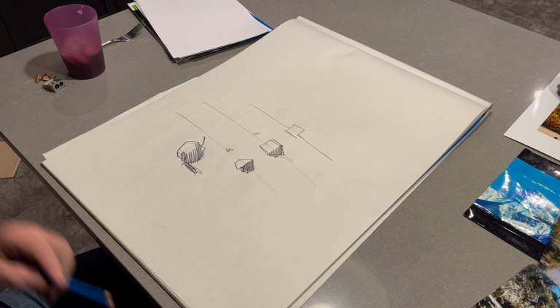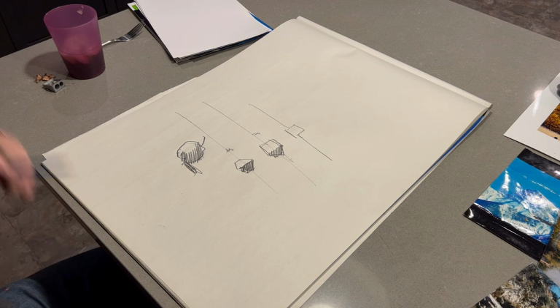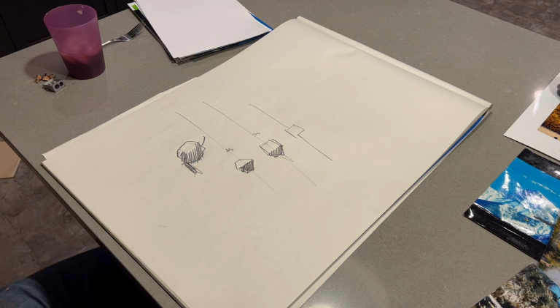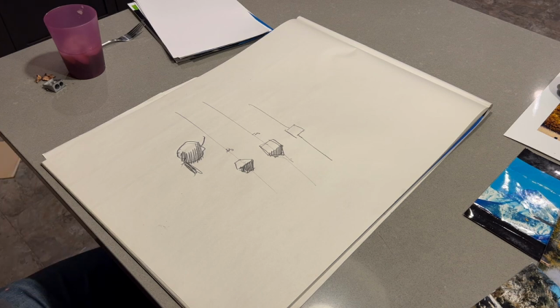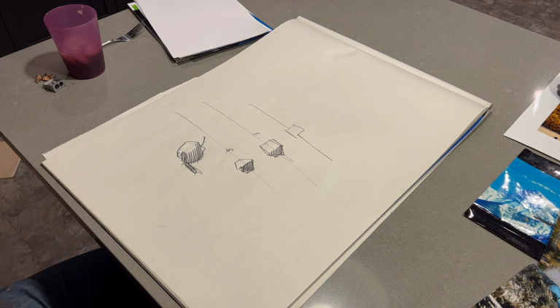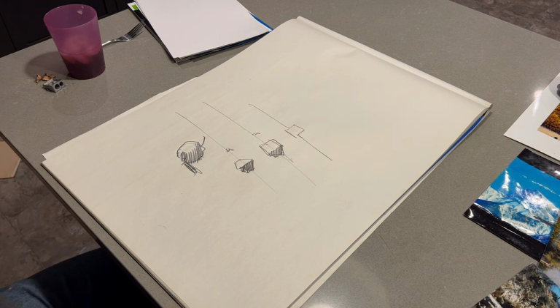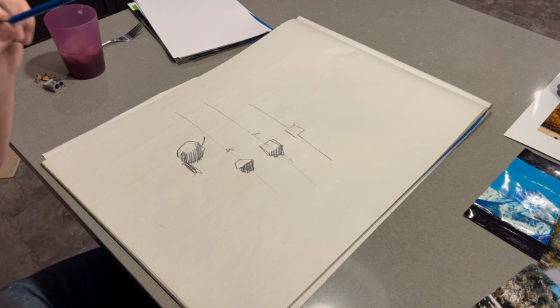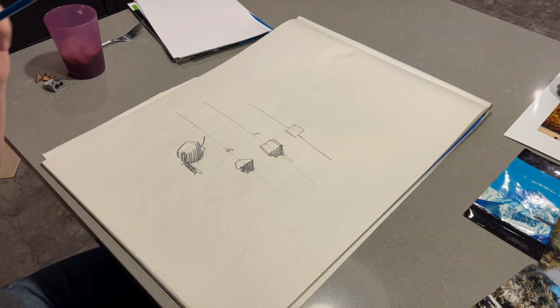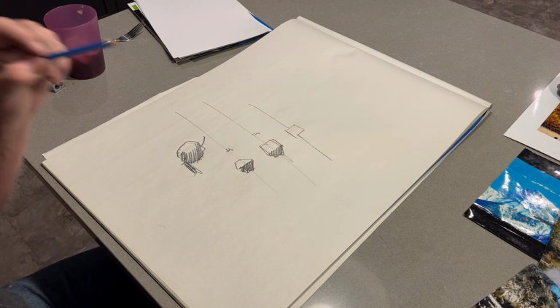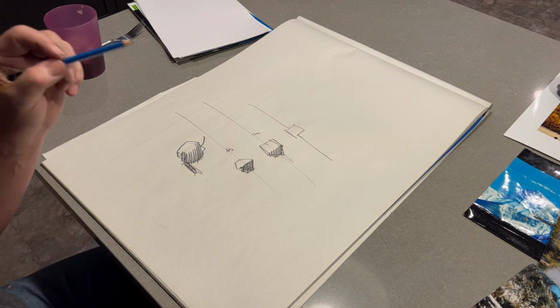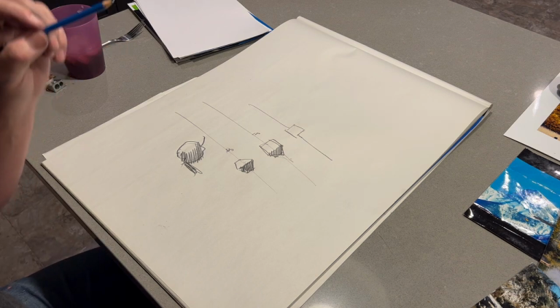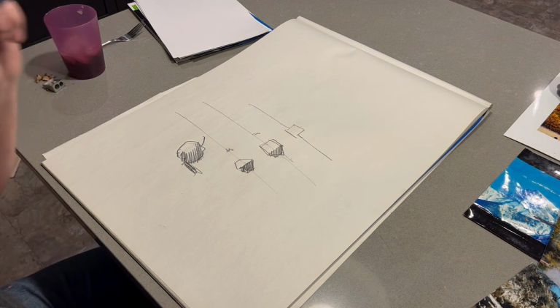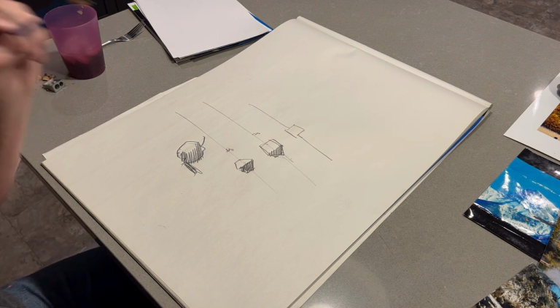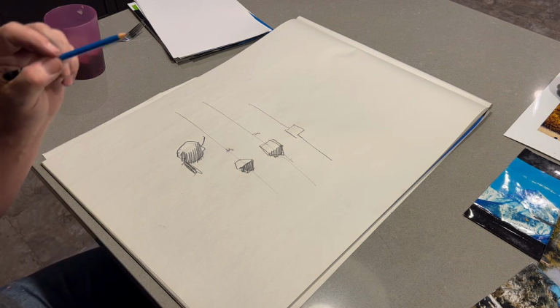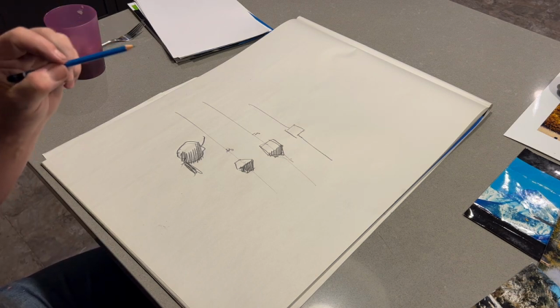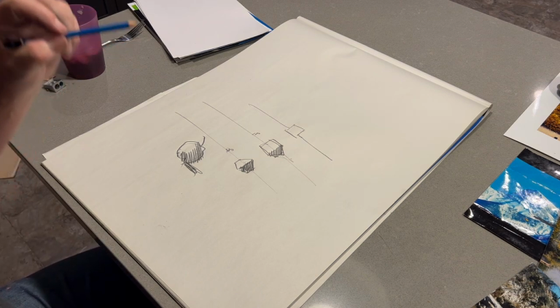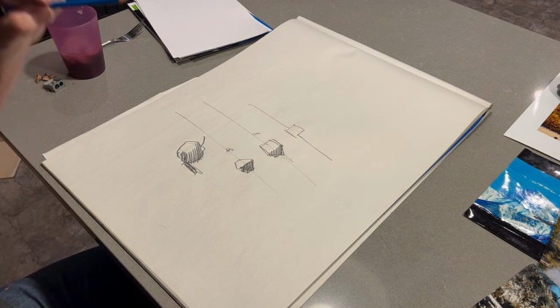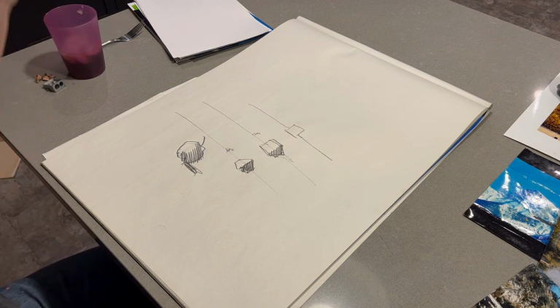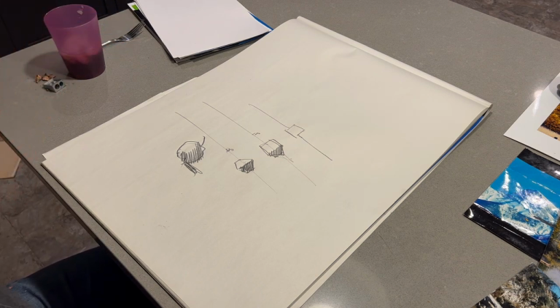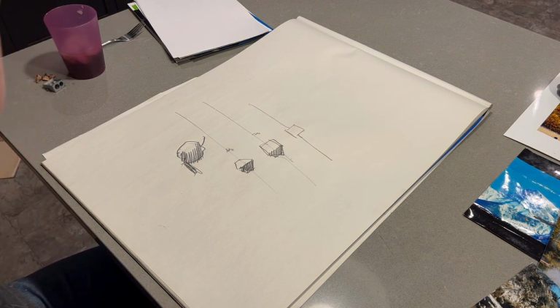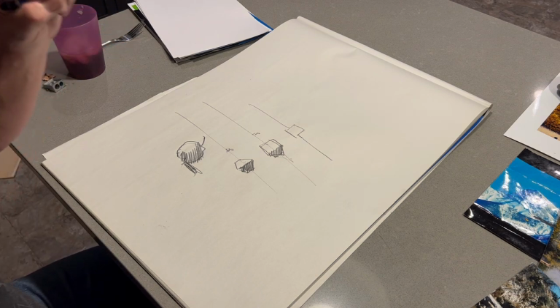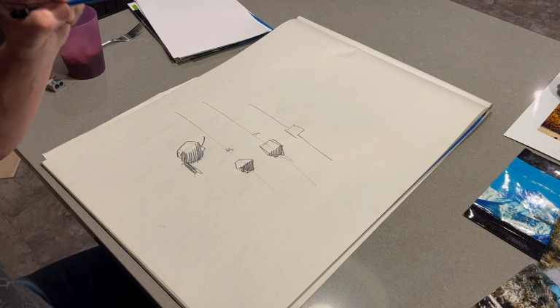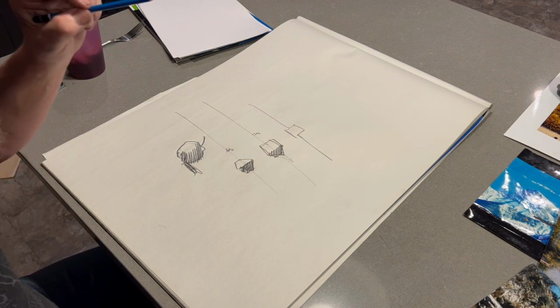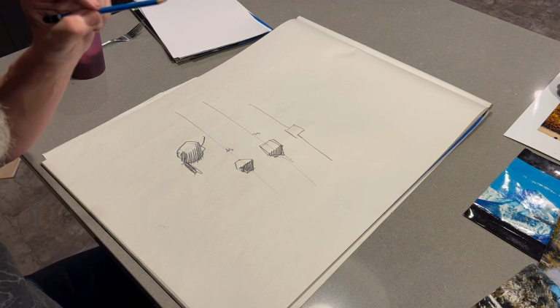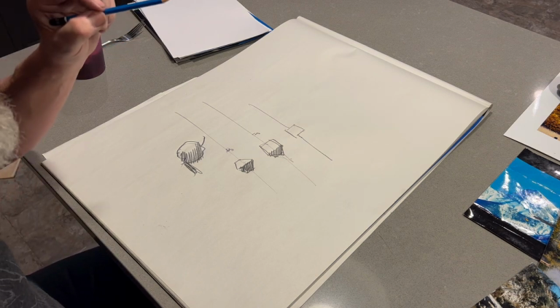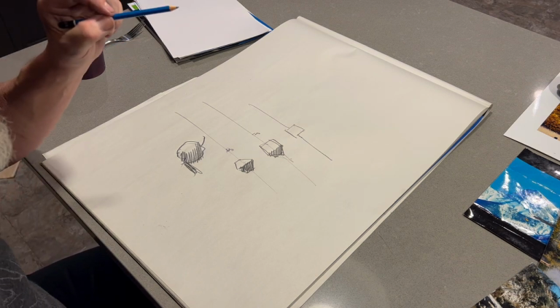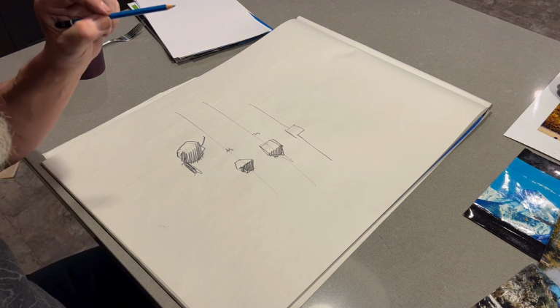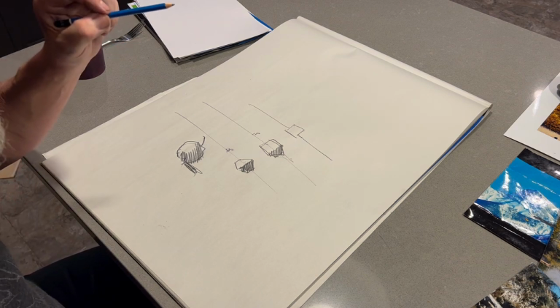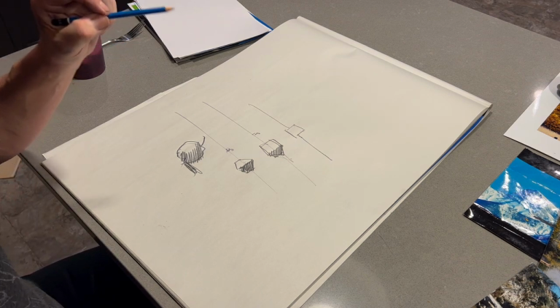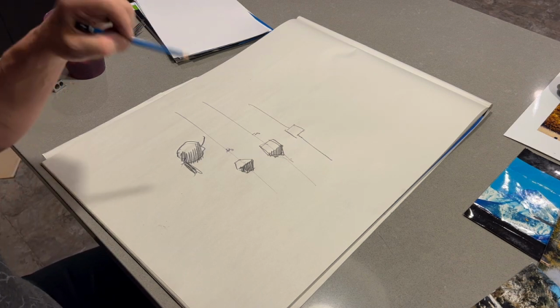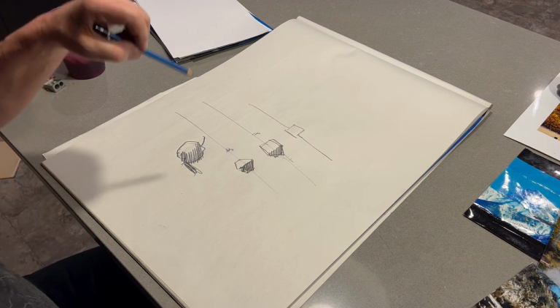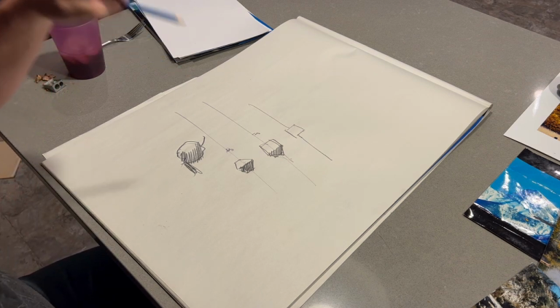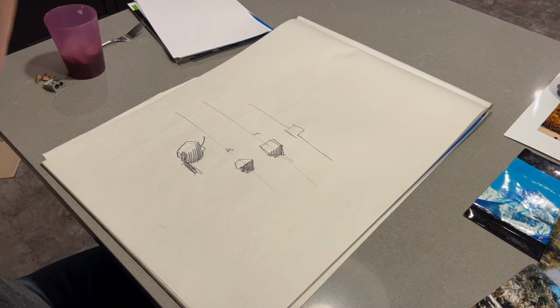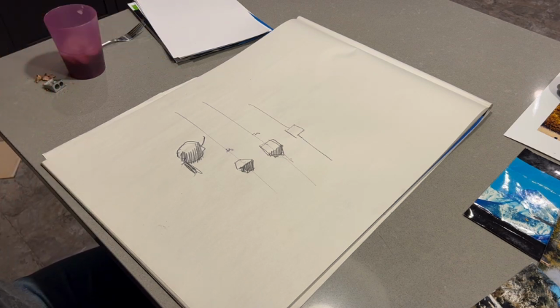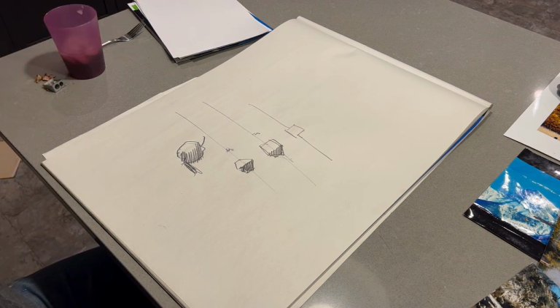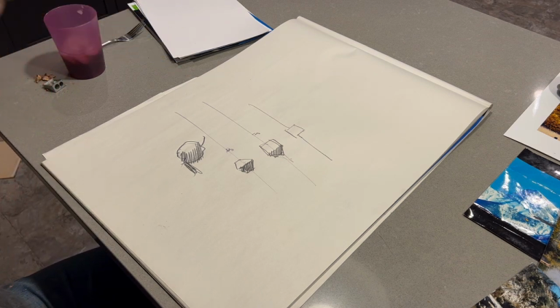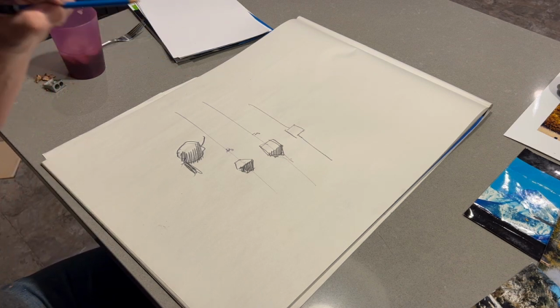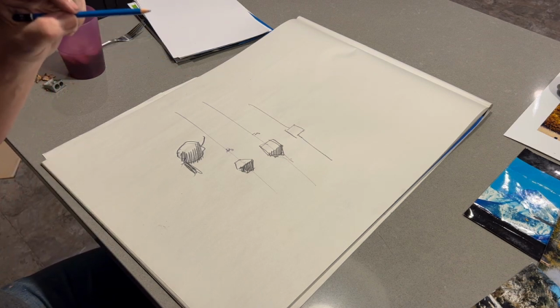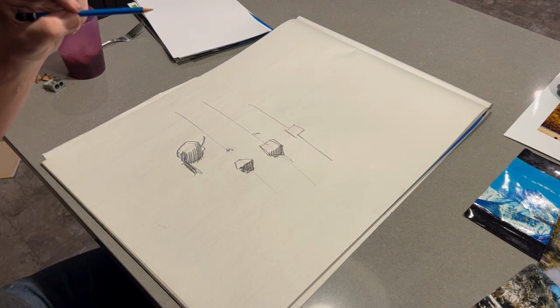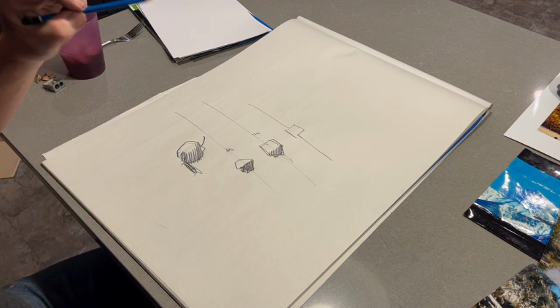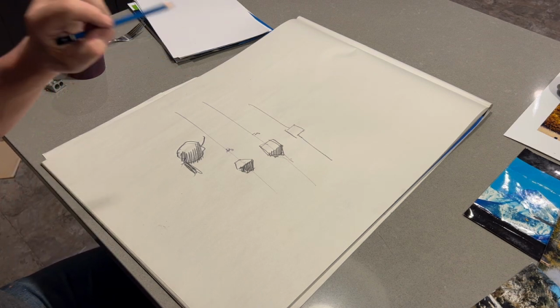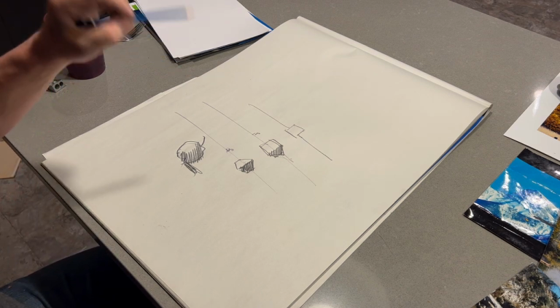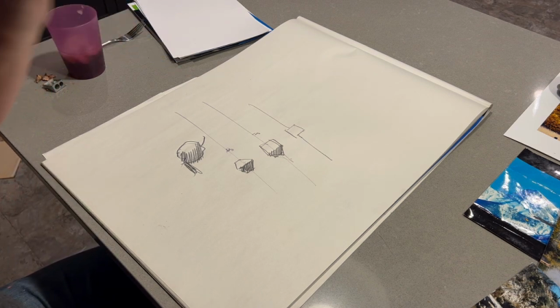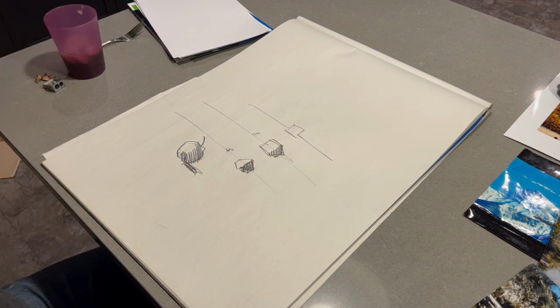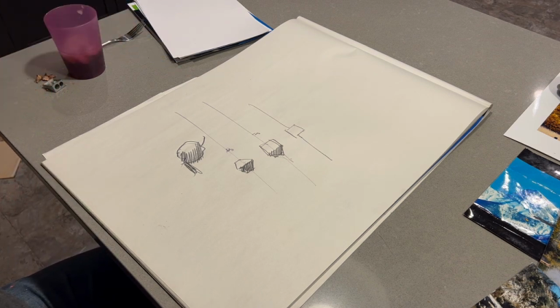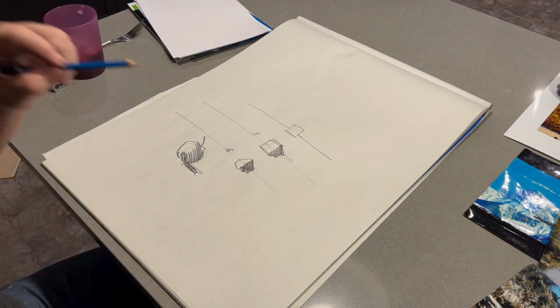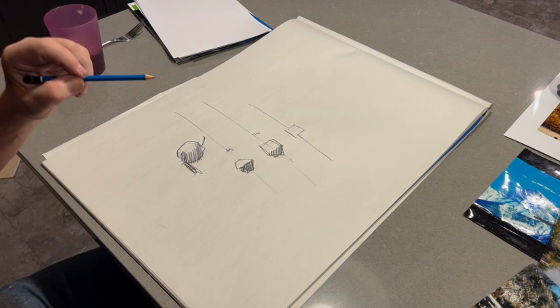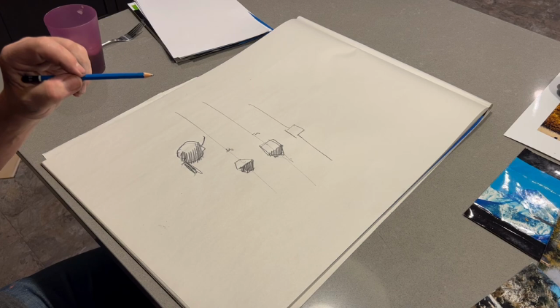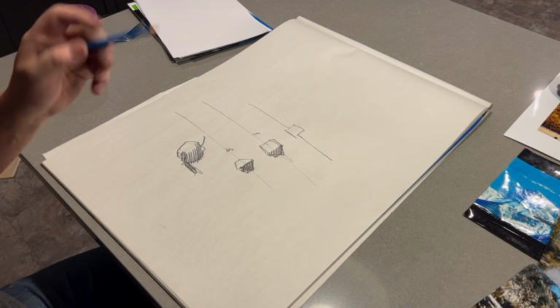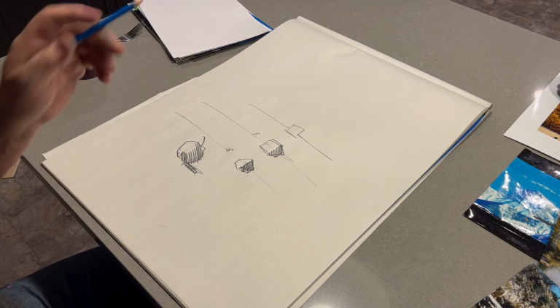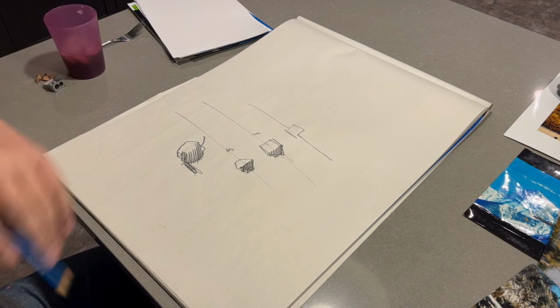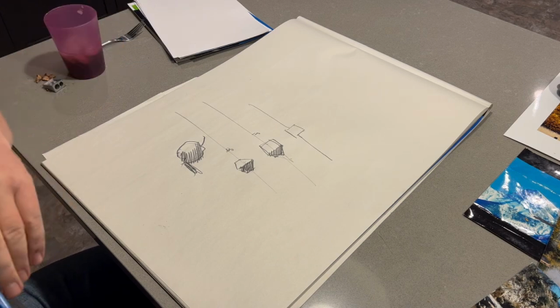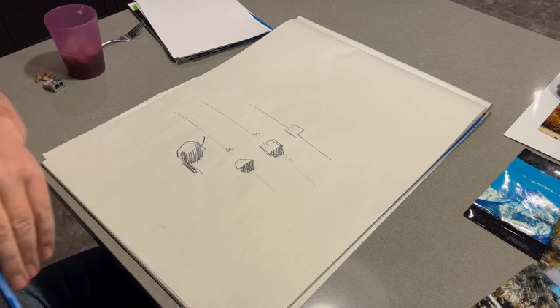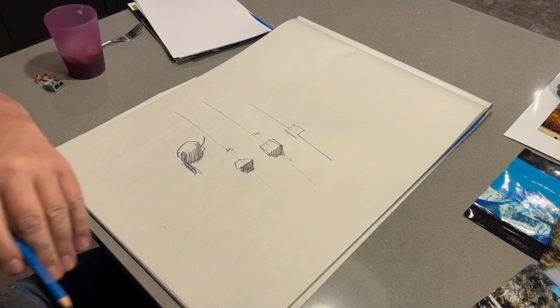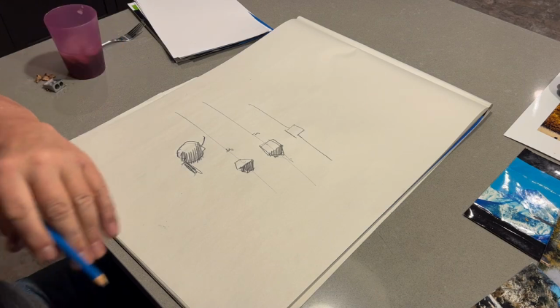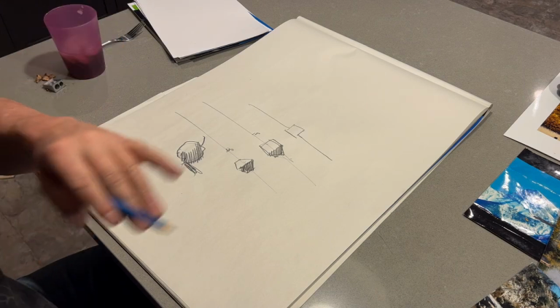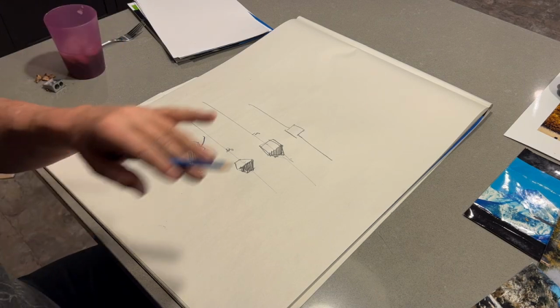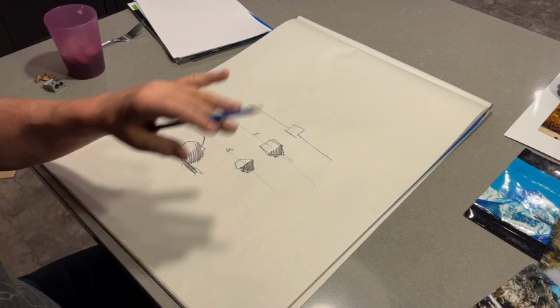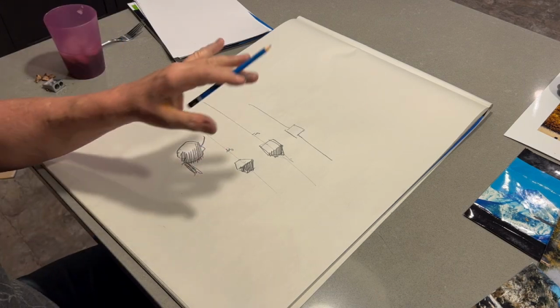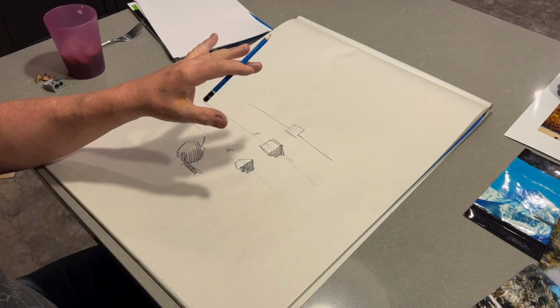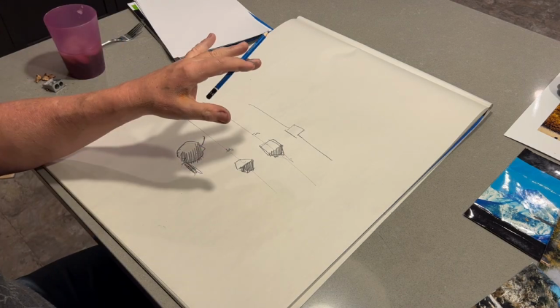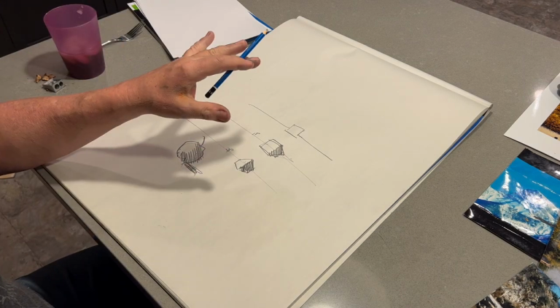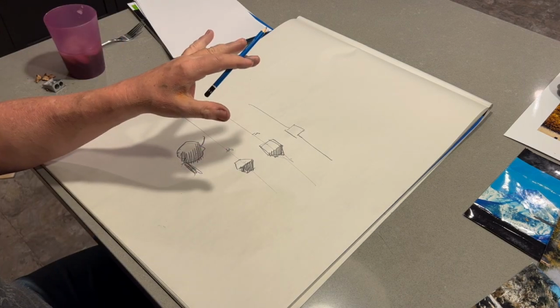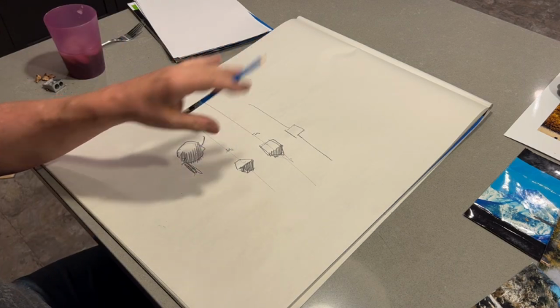So you need to be able to draw something relatively well, in perspective, with shading, and you can draw anything.